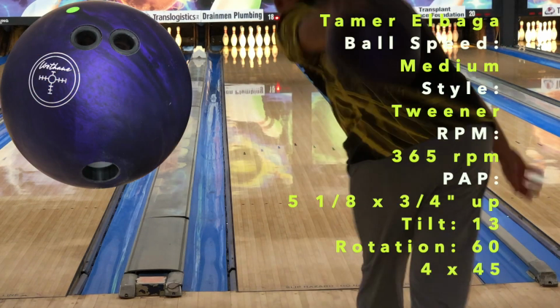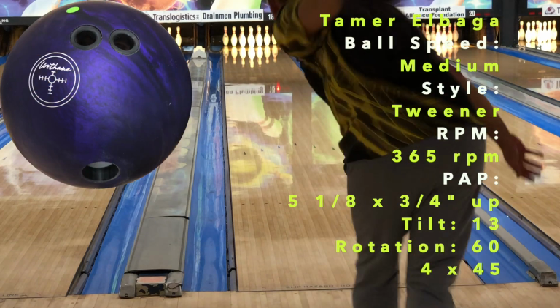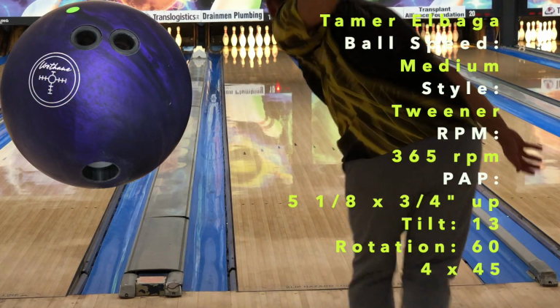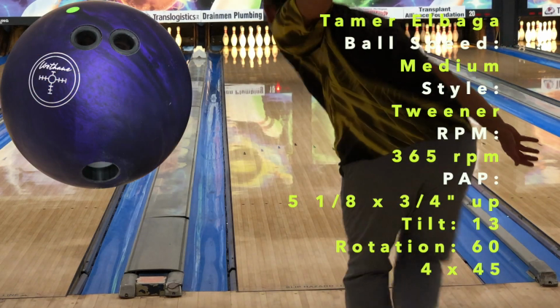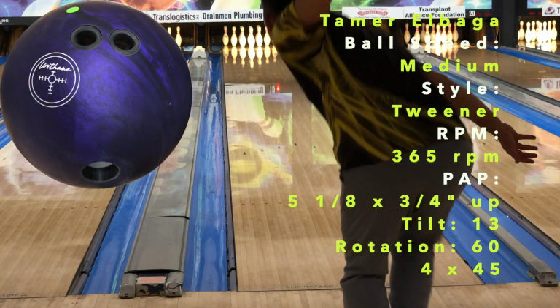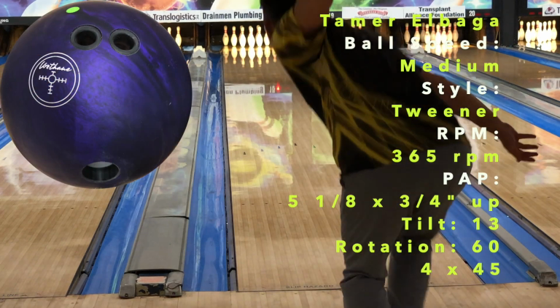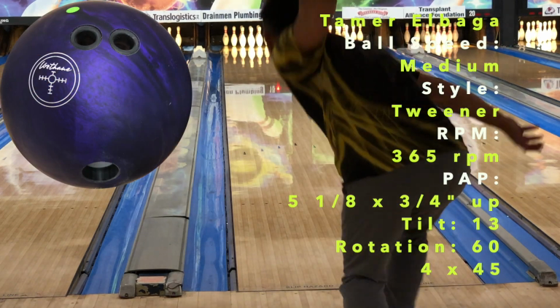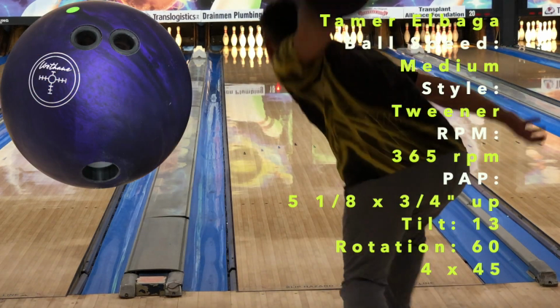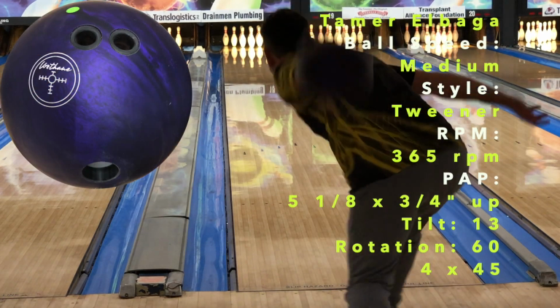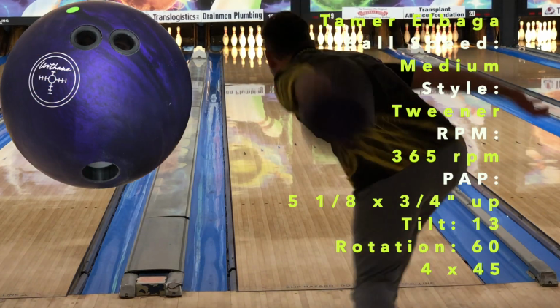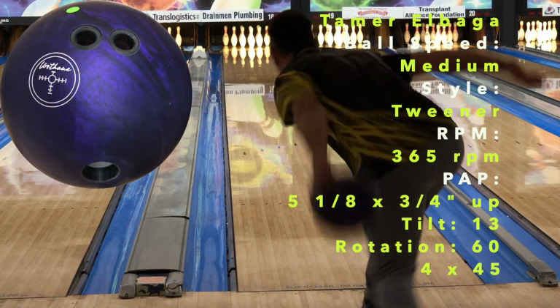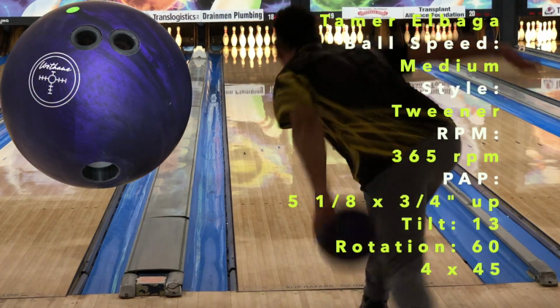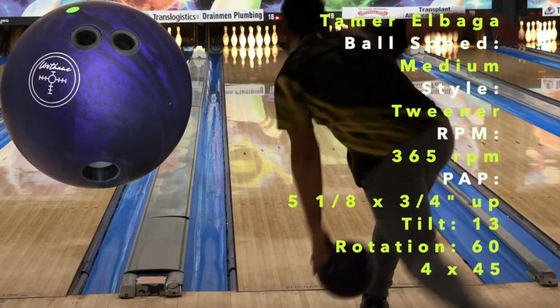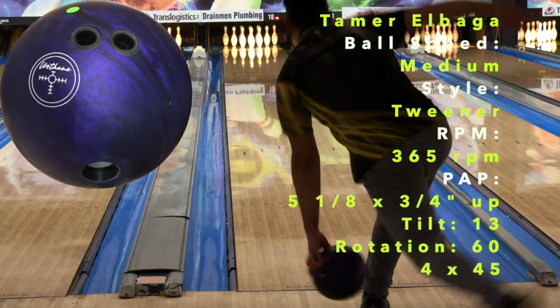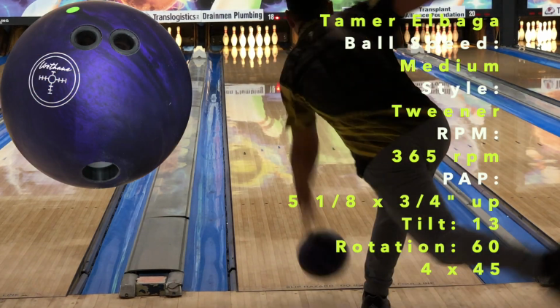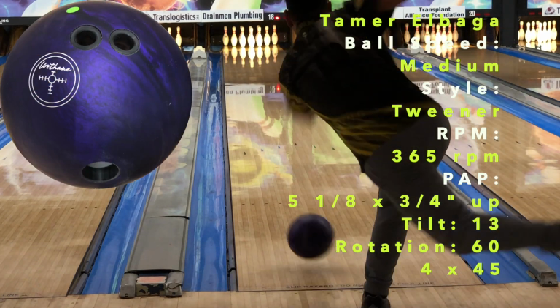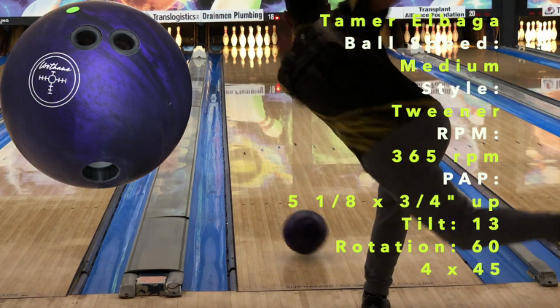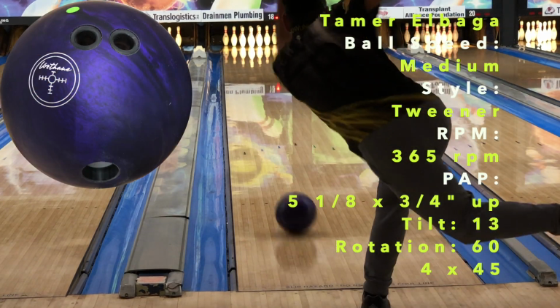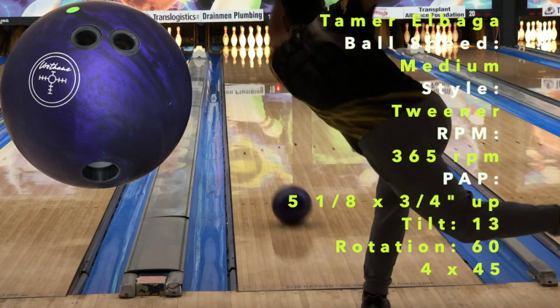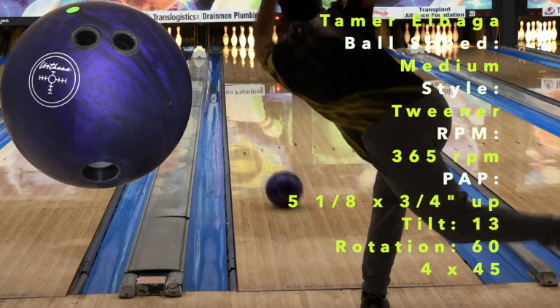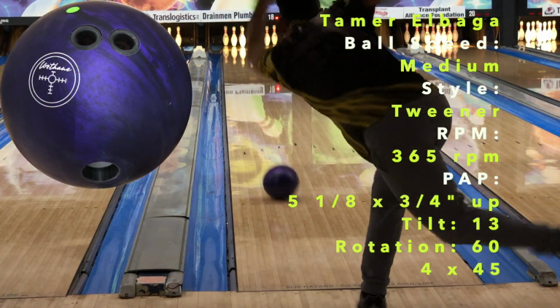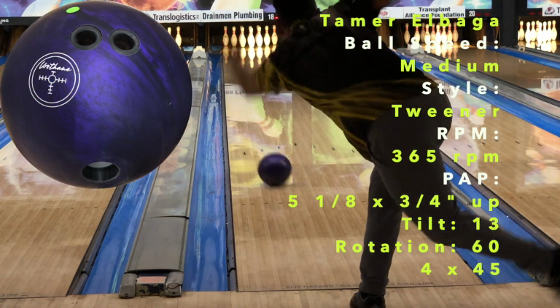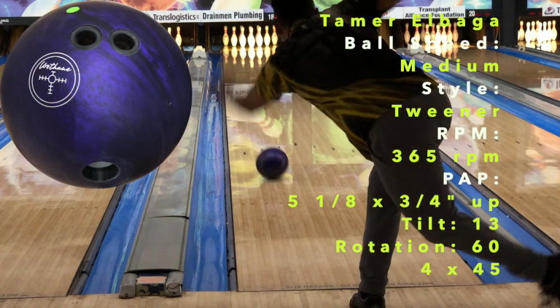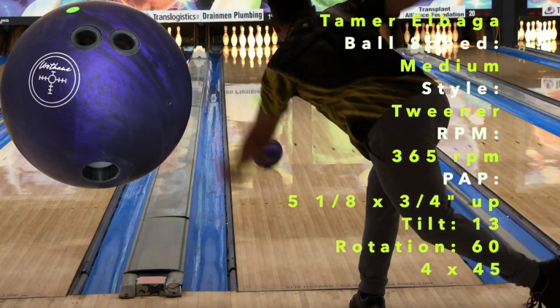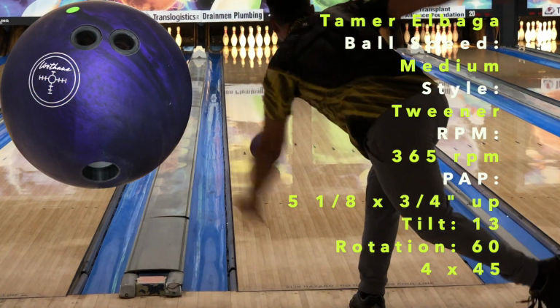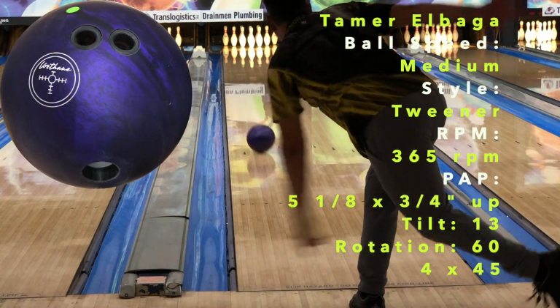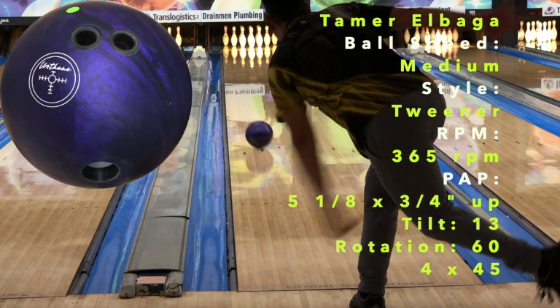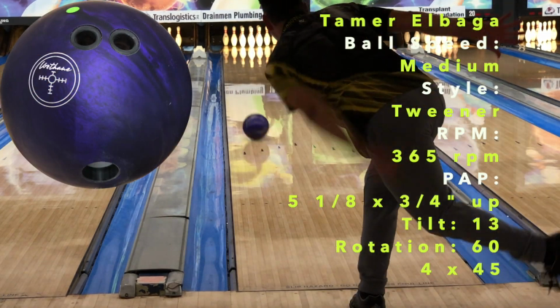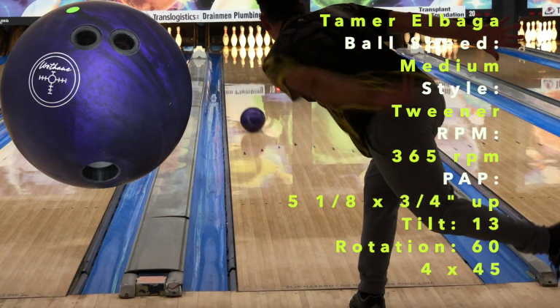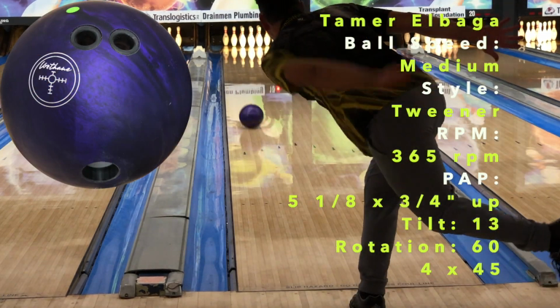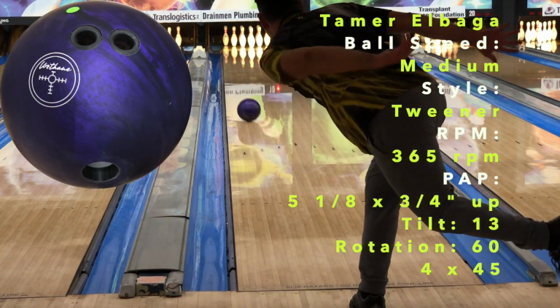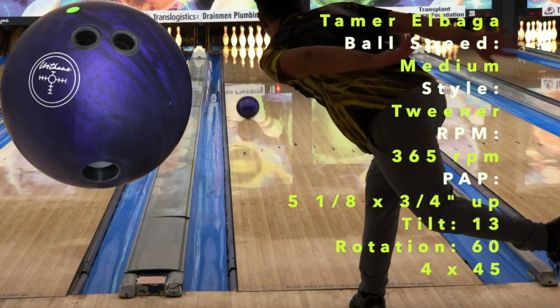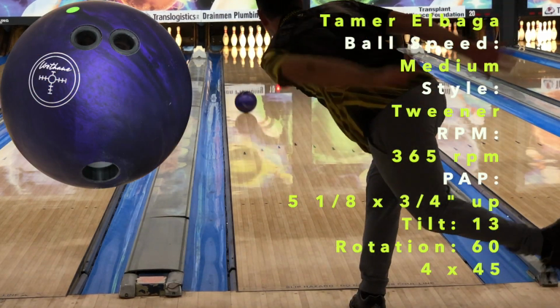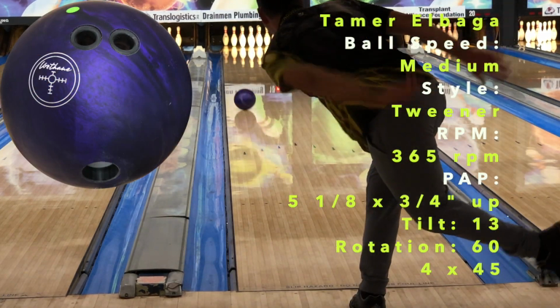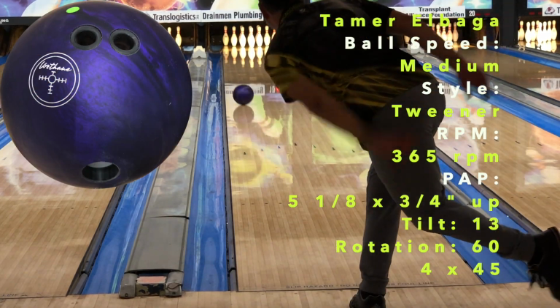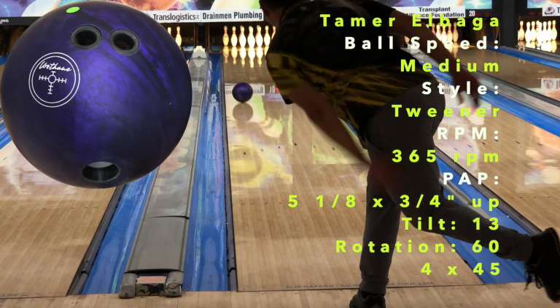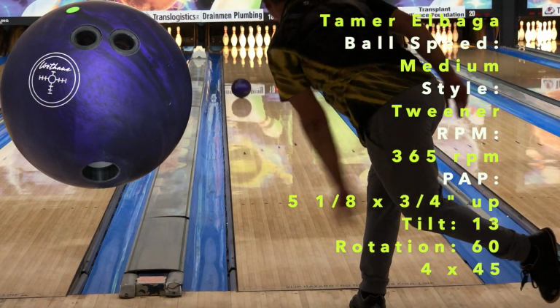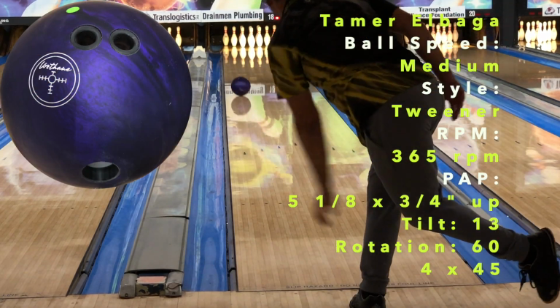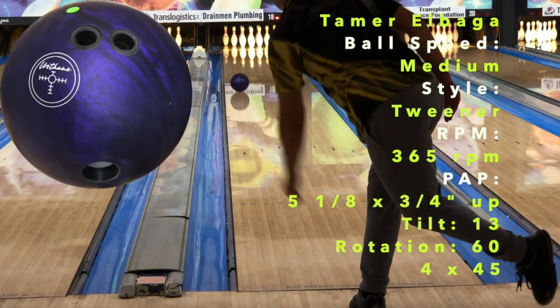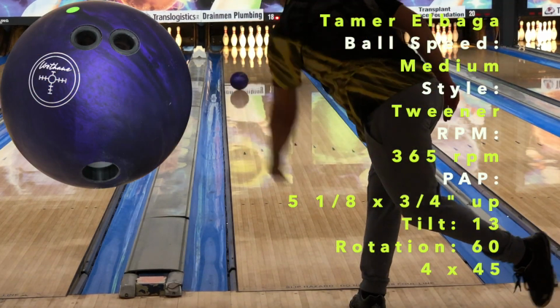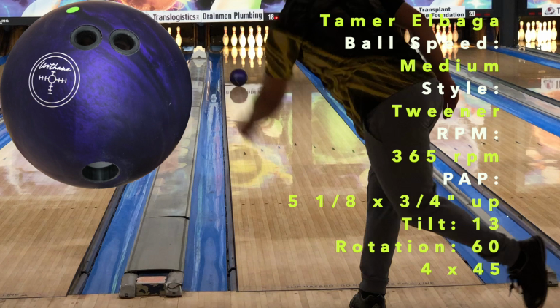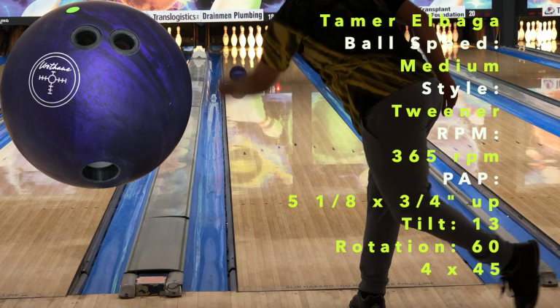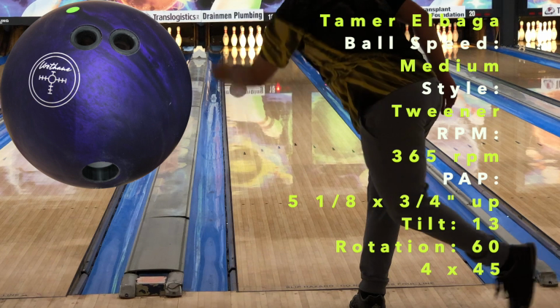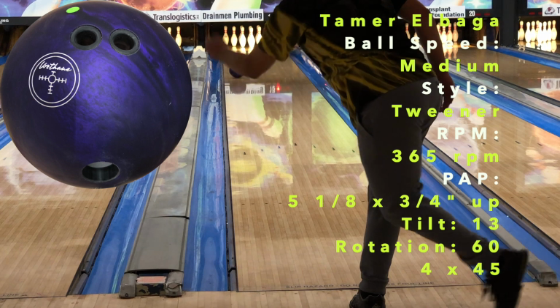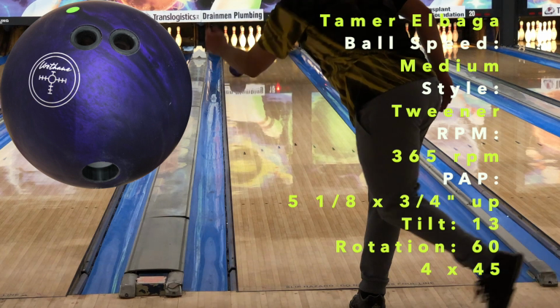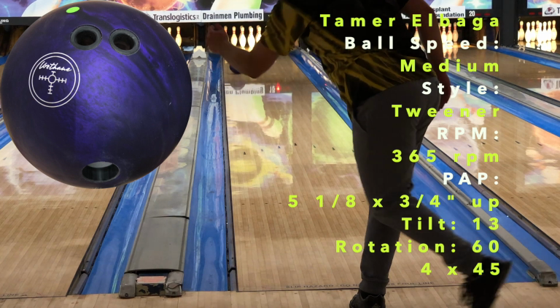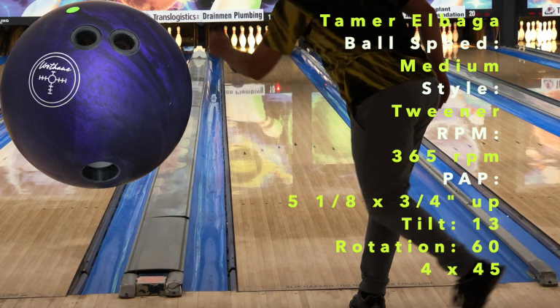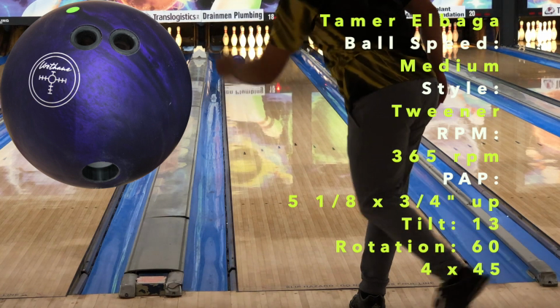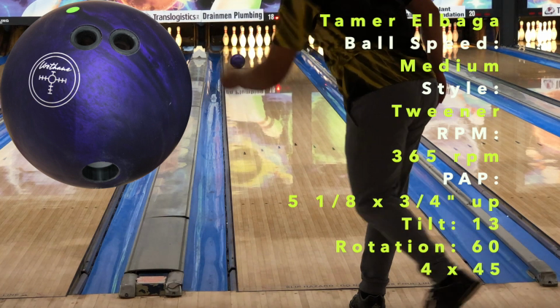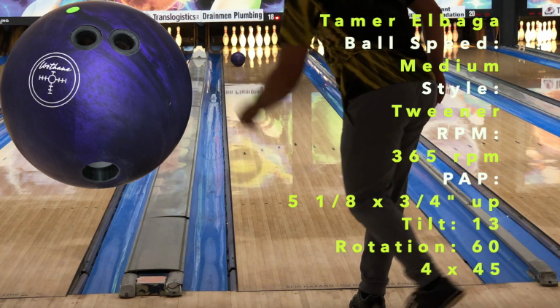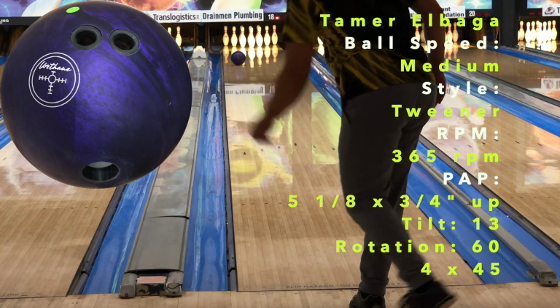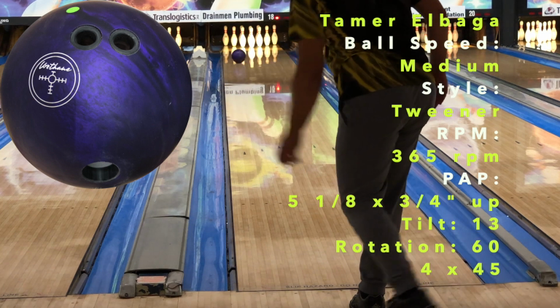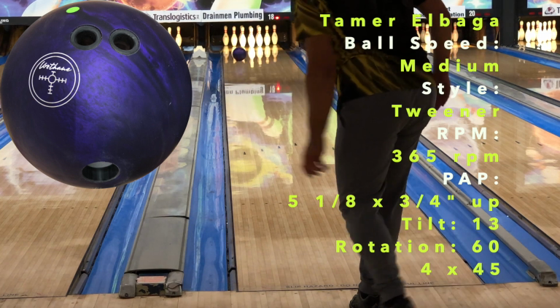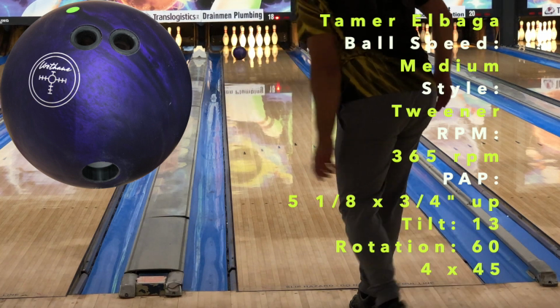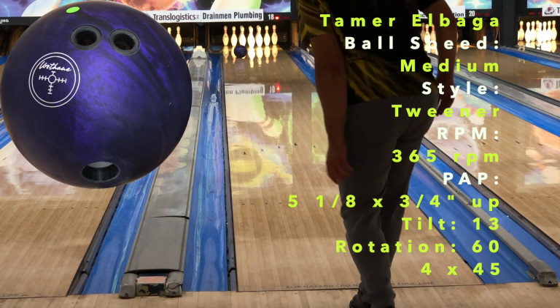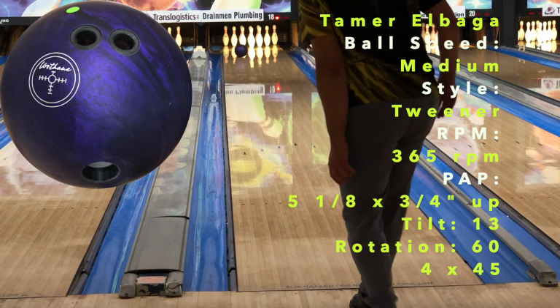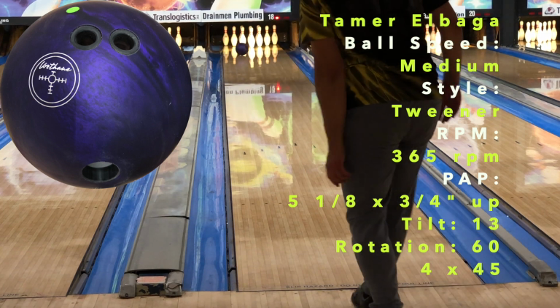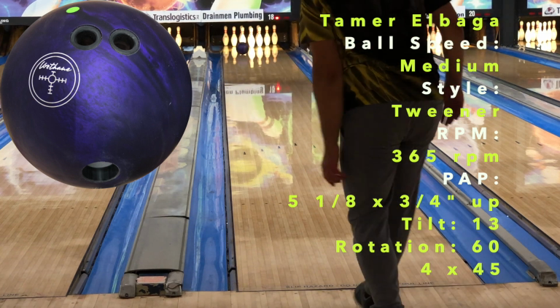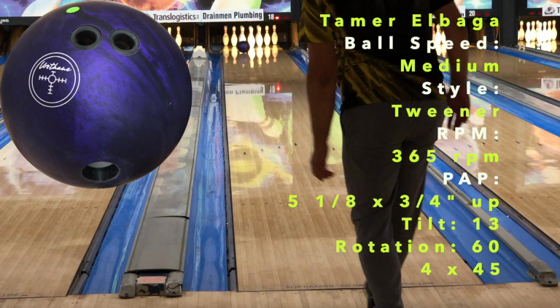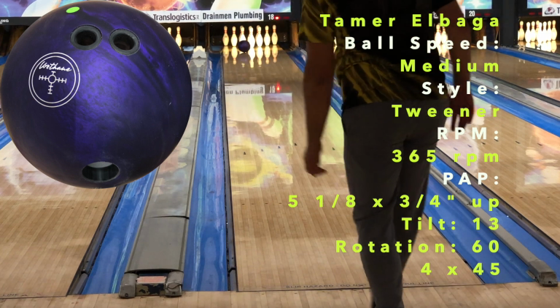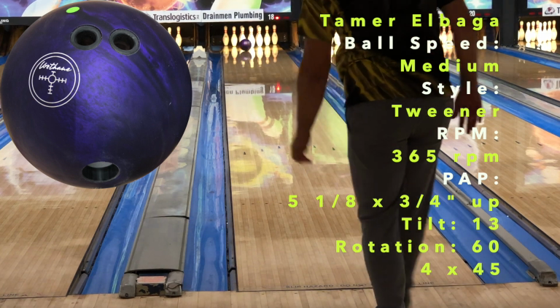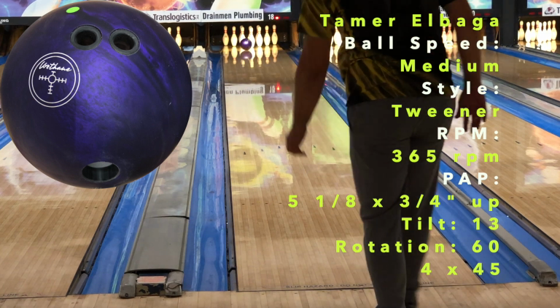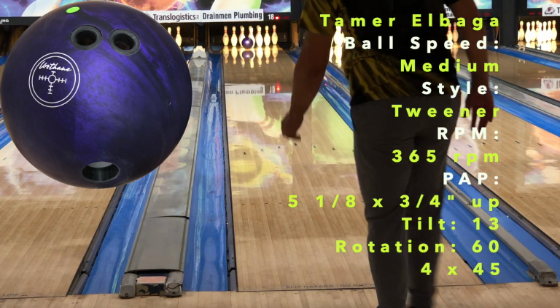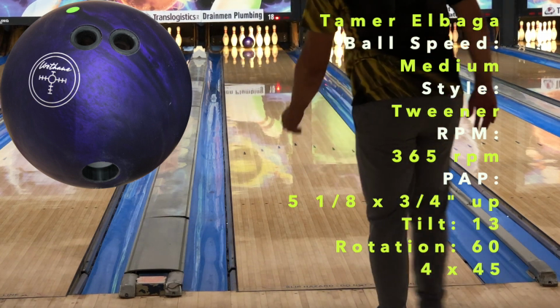Hallelujah, we finally test the Hammer Purple Pearl Urethane, or the Purple Hammer as it's known.